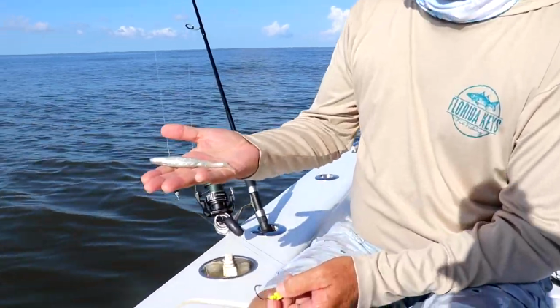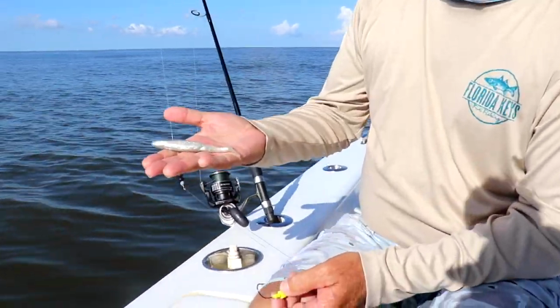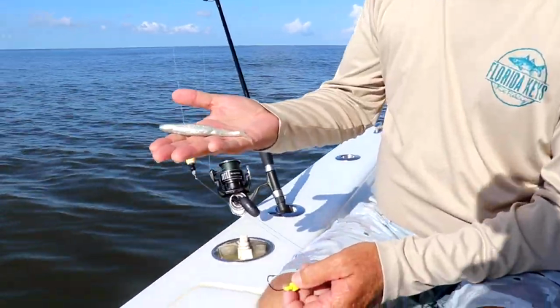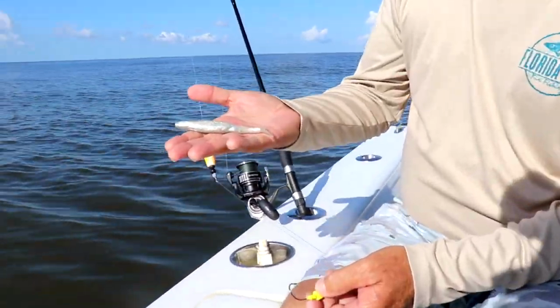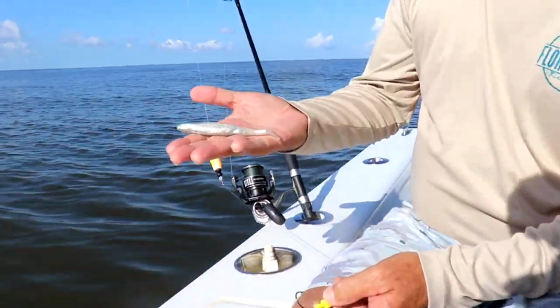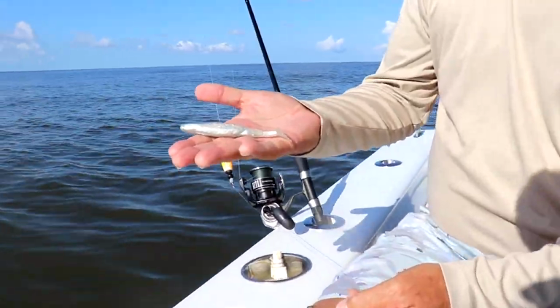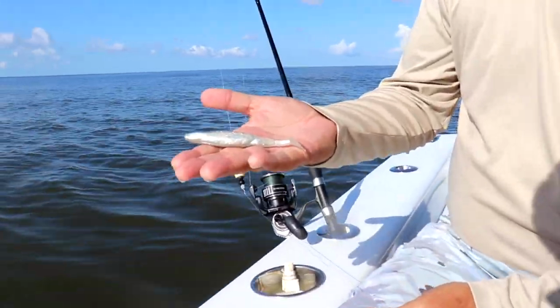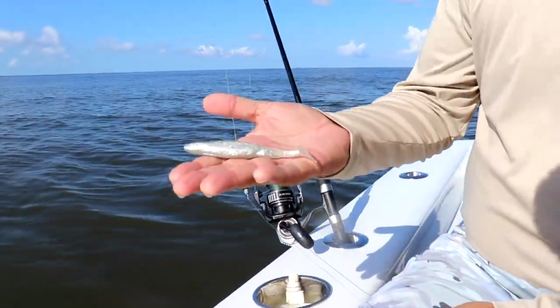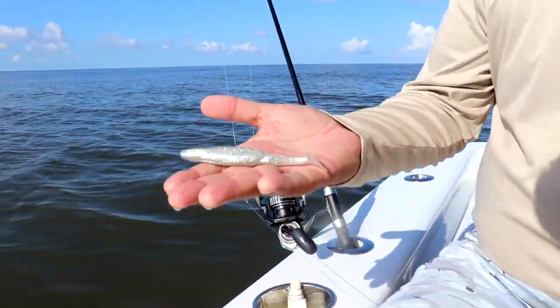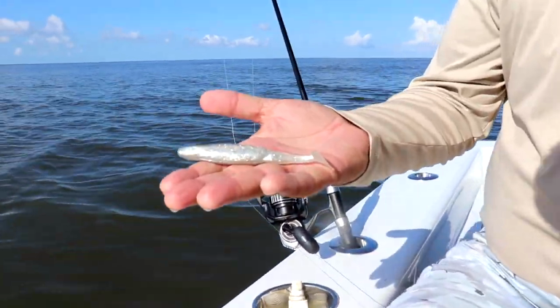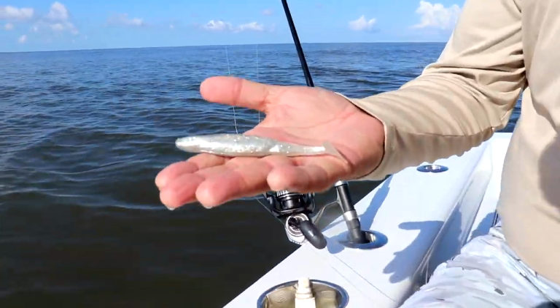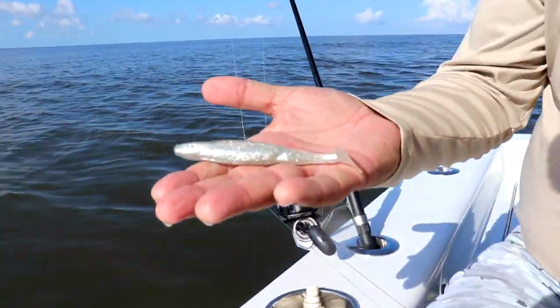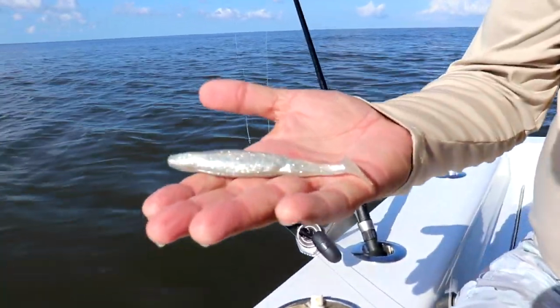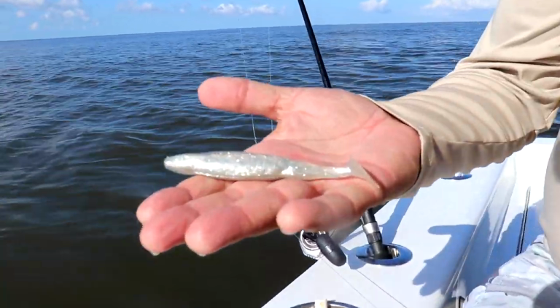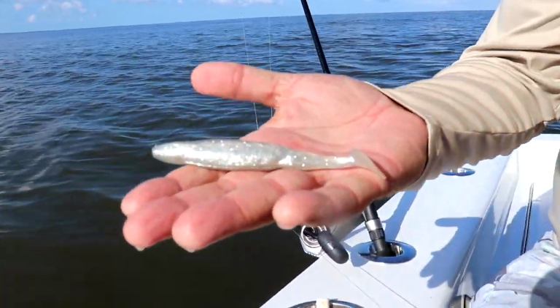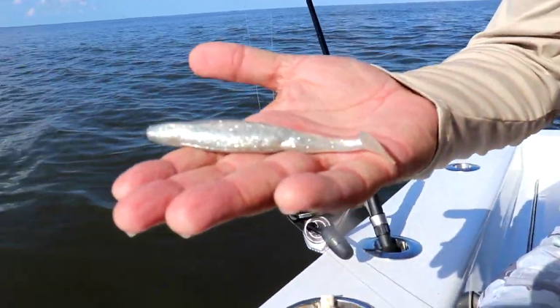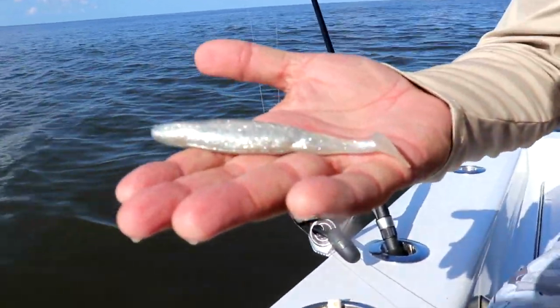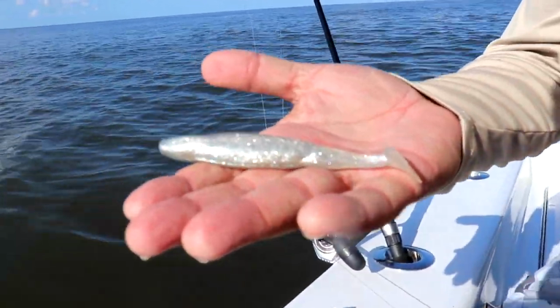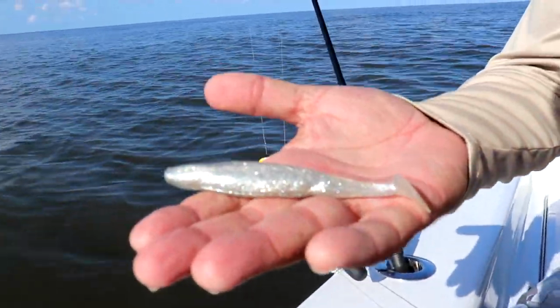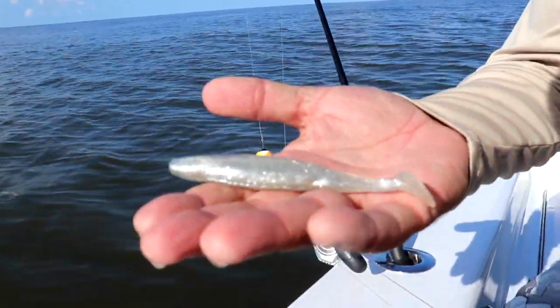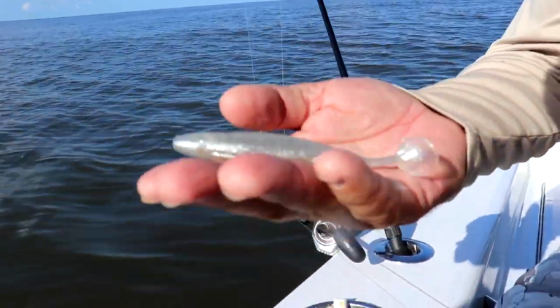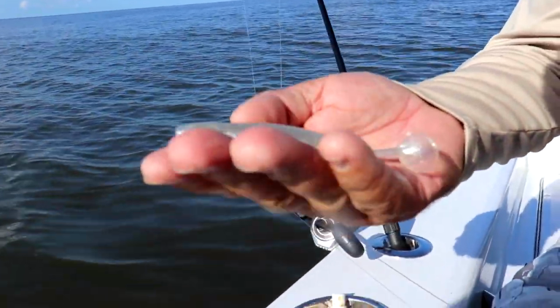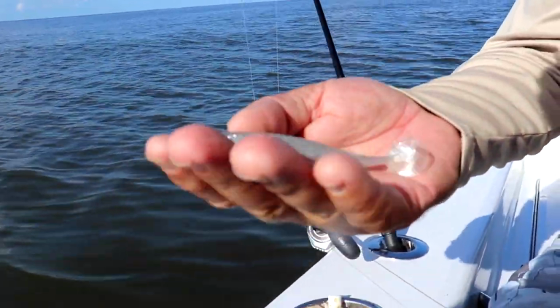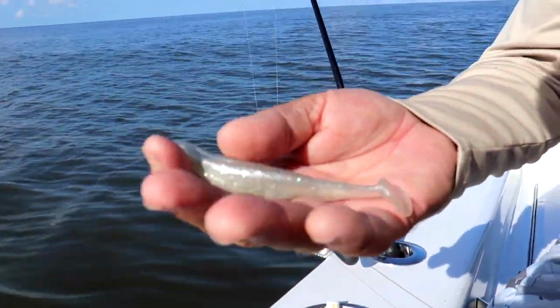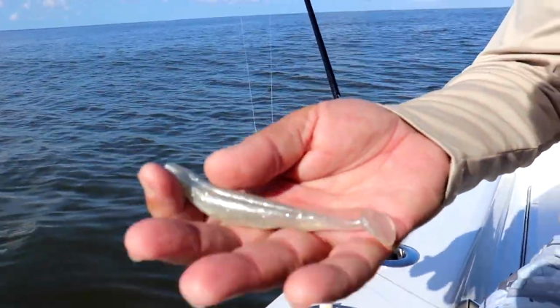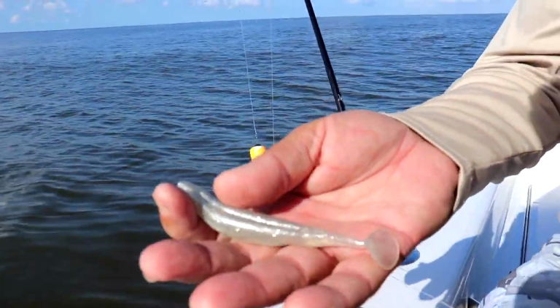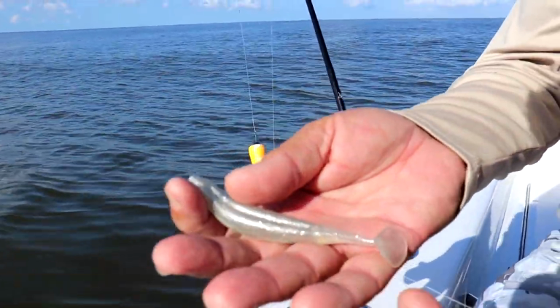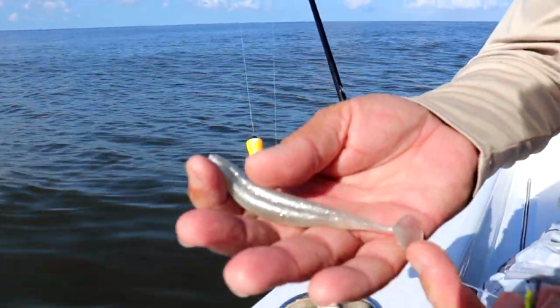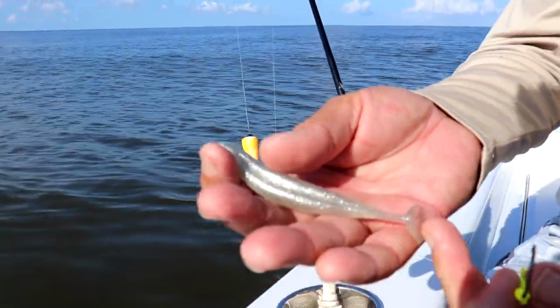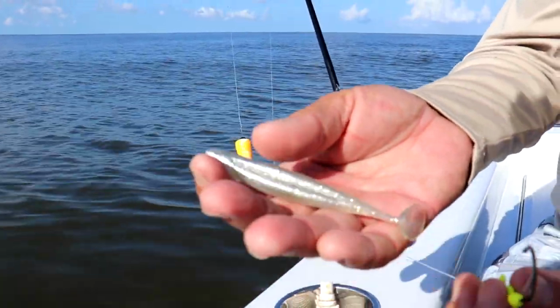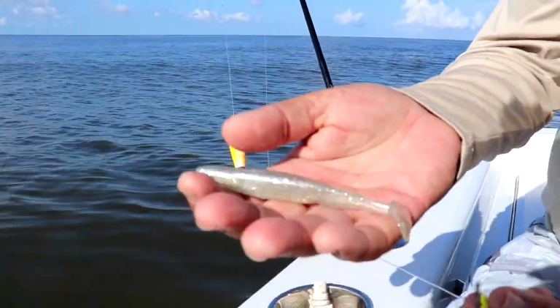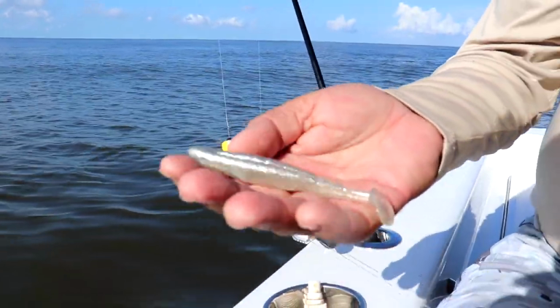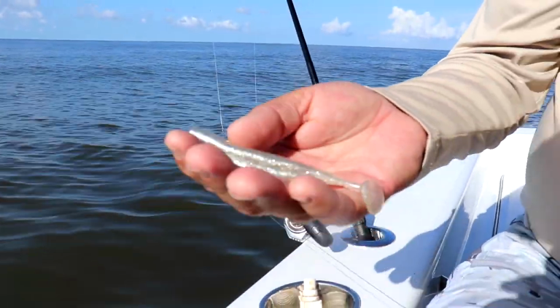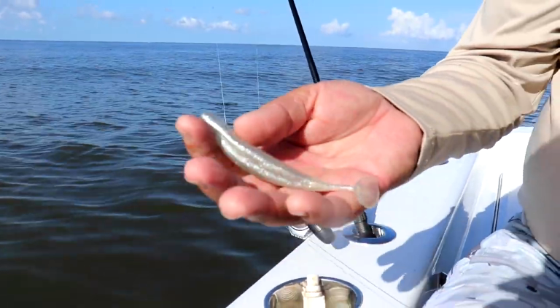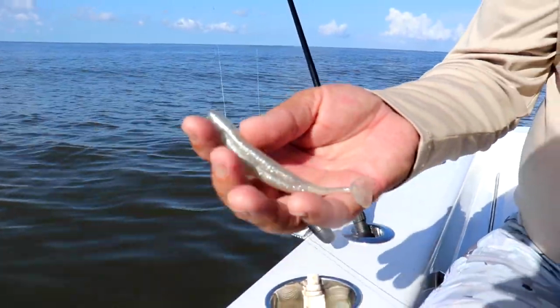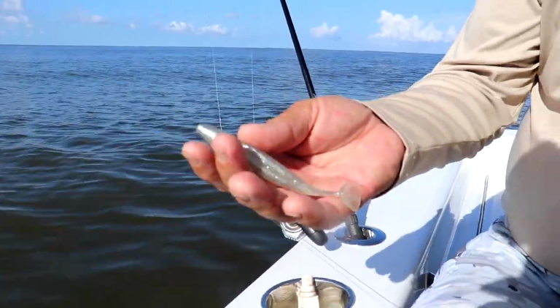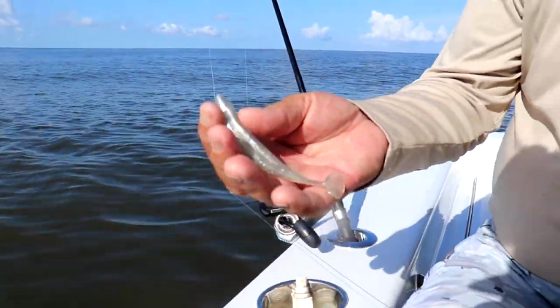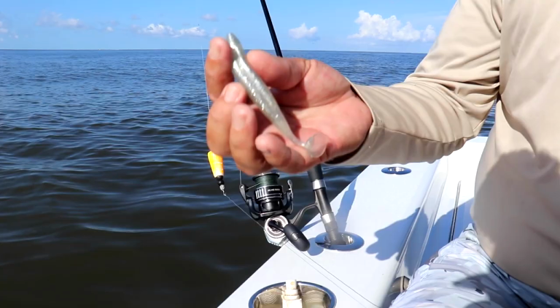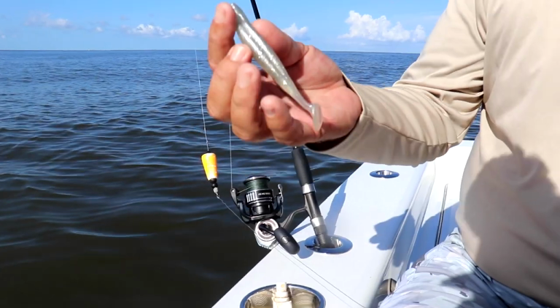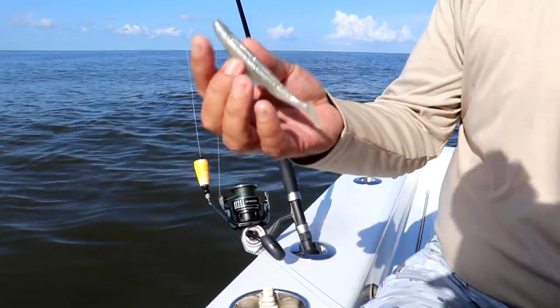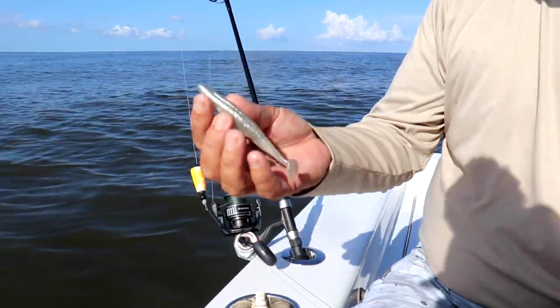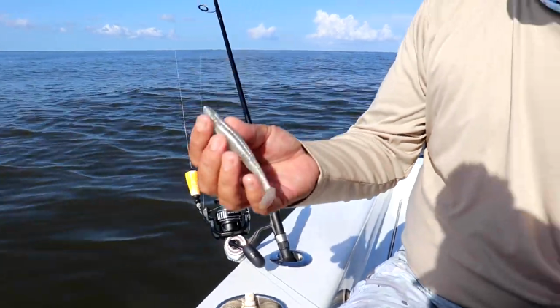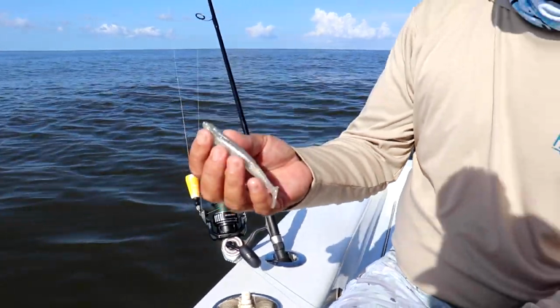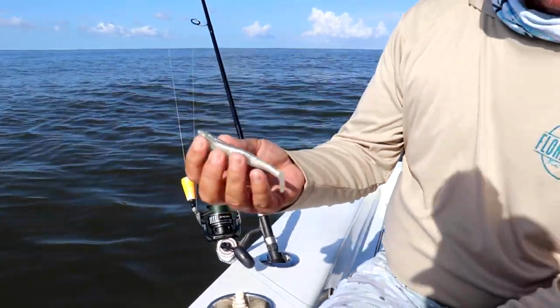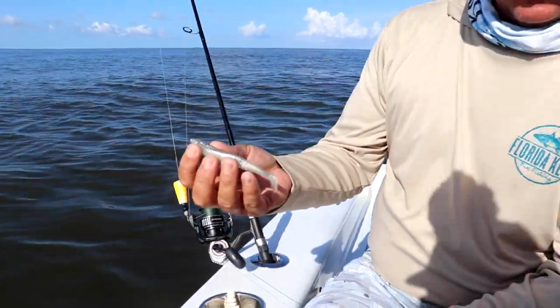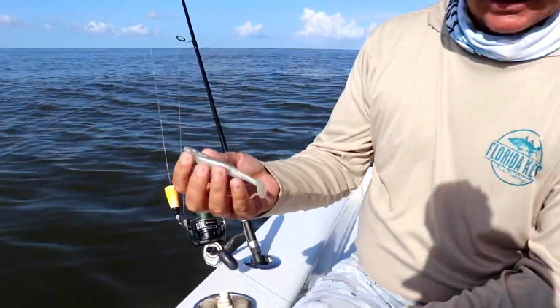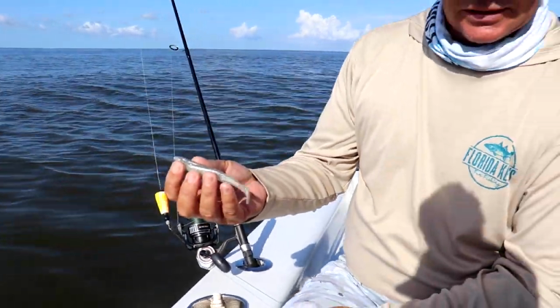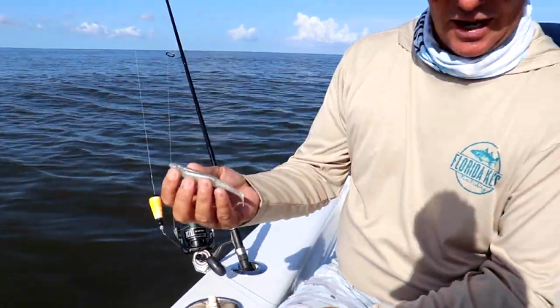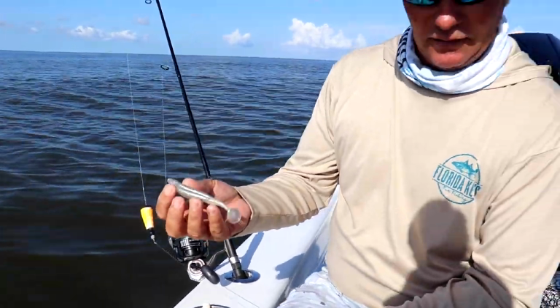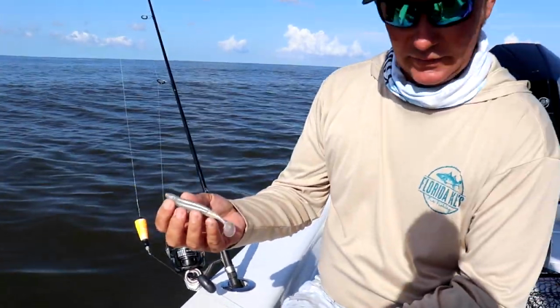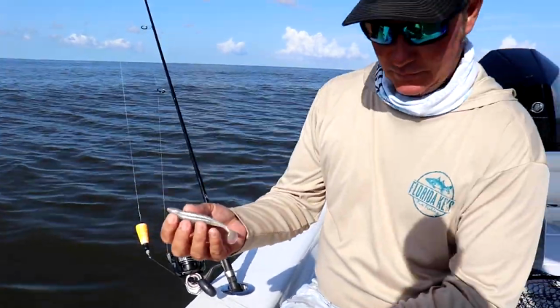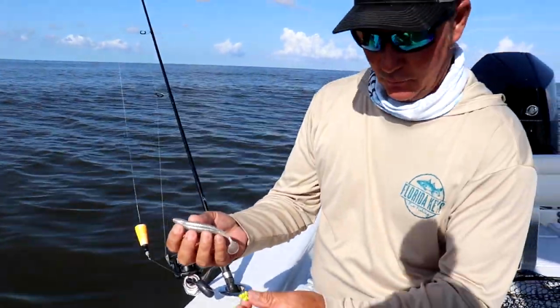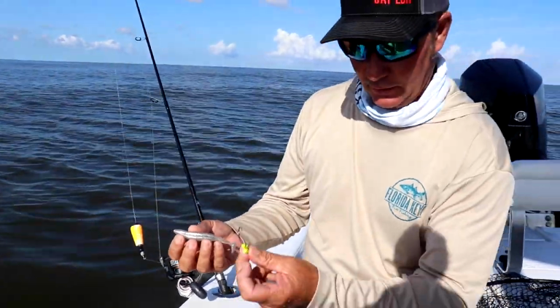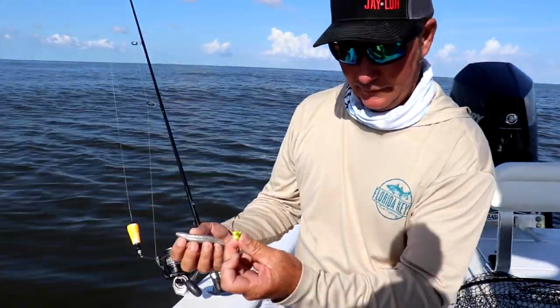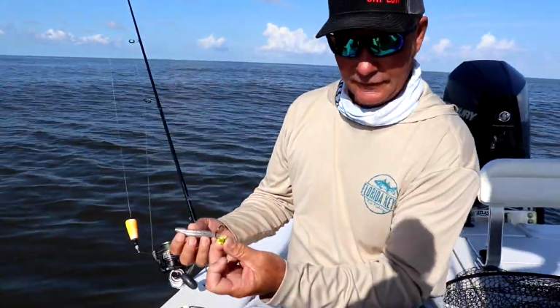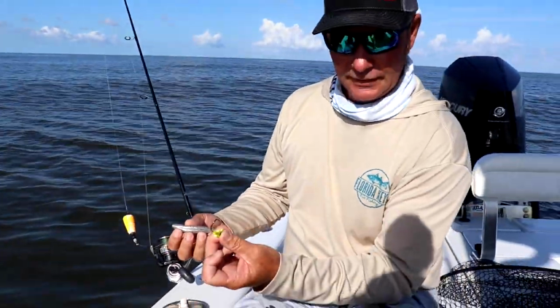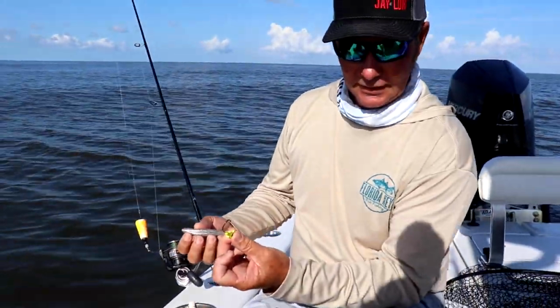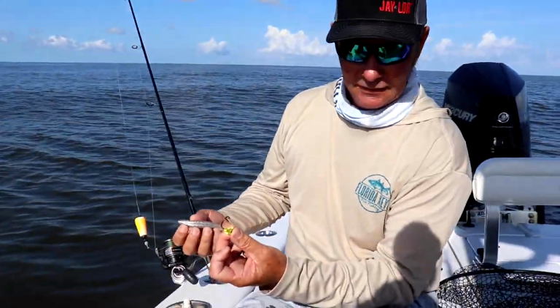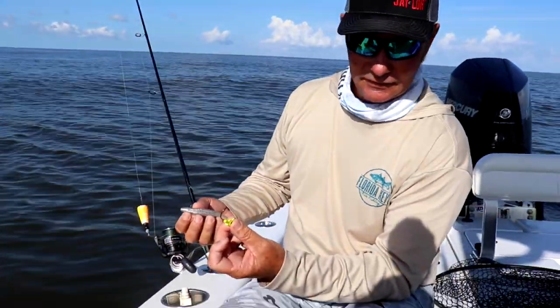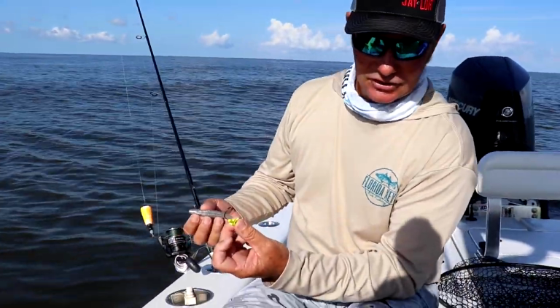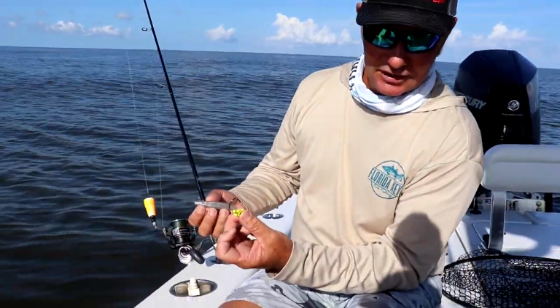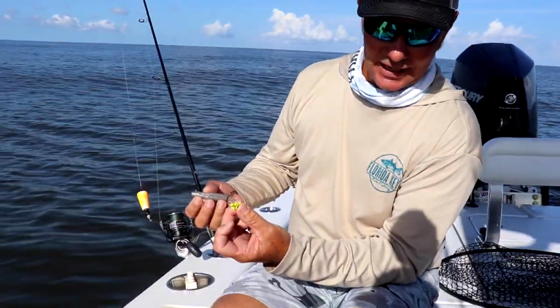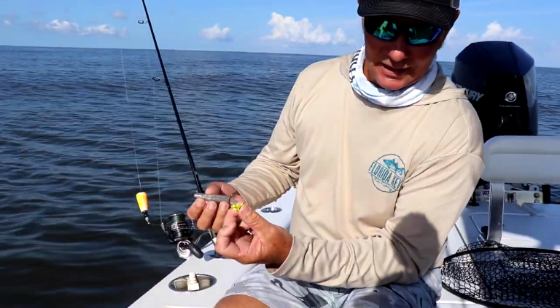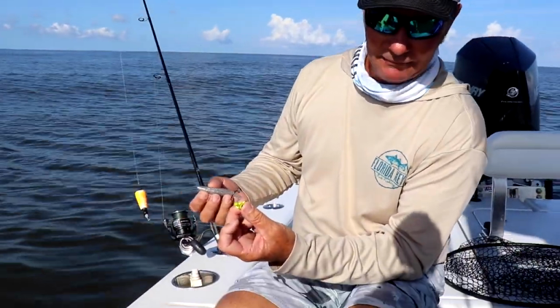The Bomber — love it. Flashy paddle tail, been working for us solid this morning.